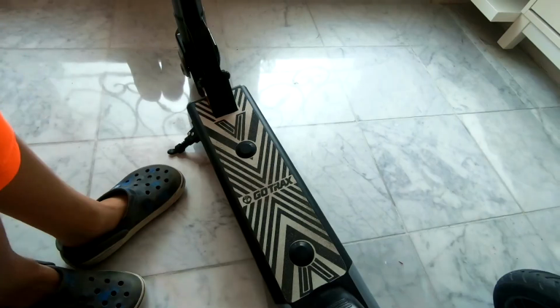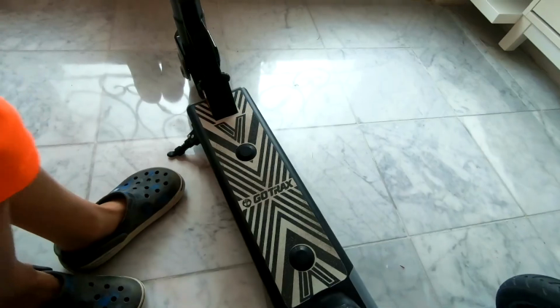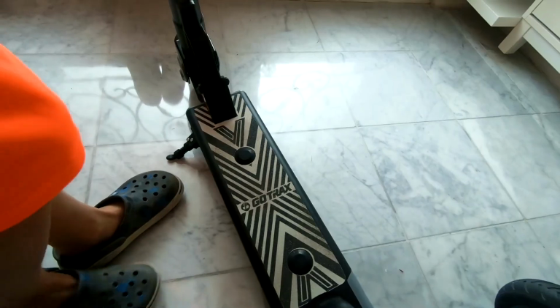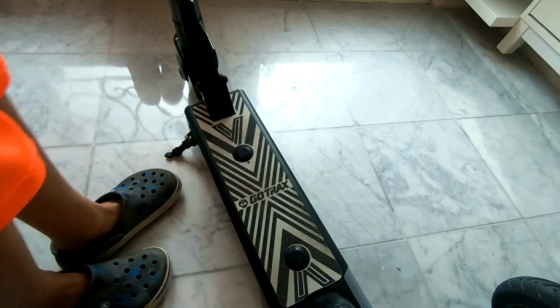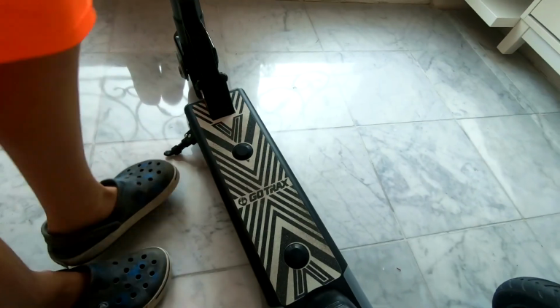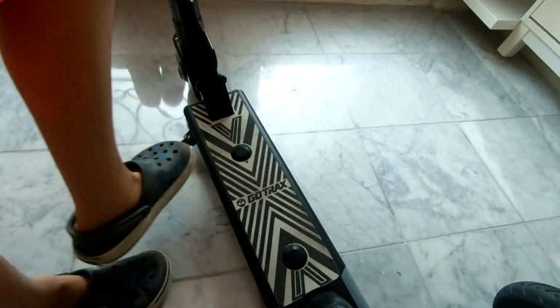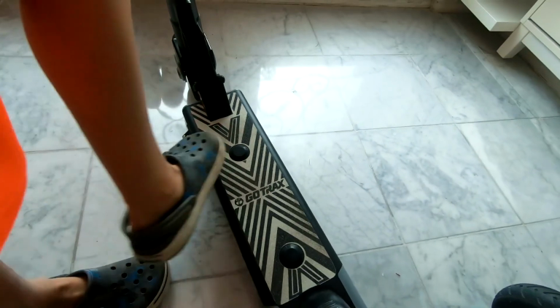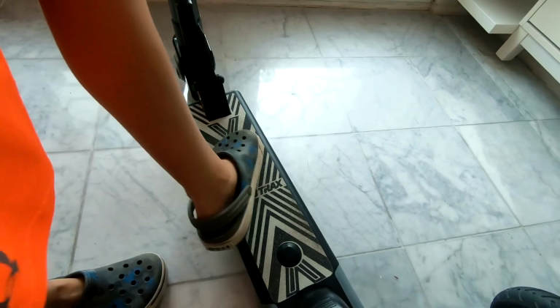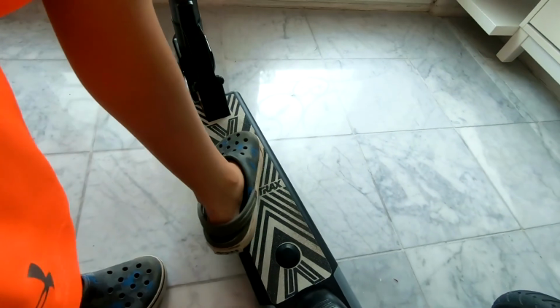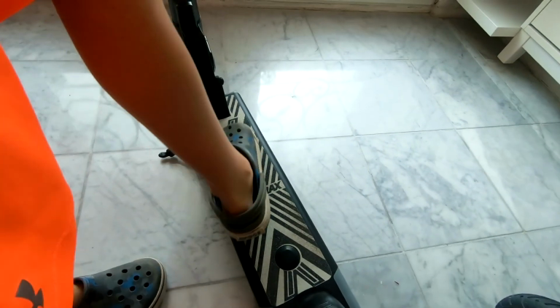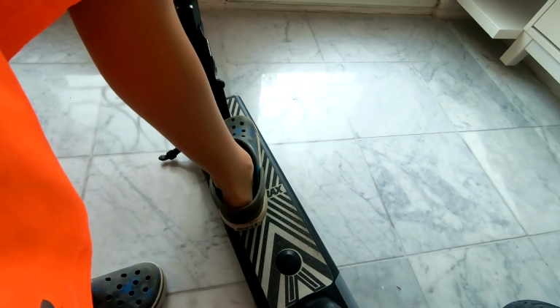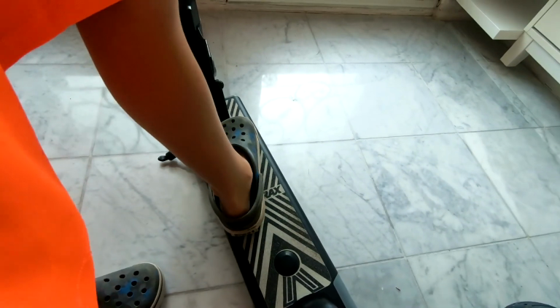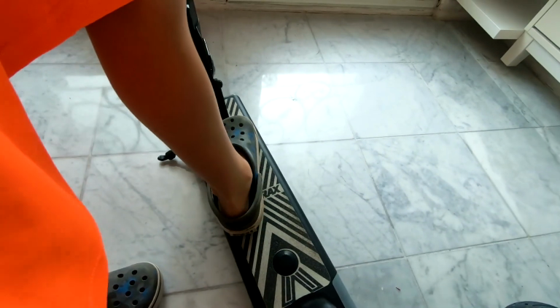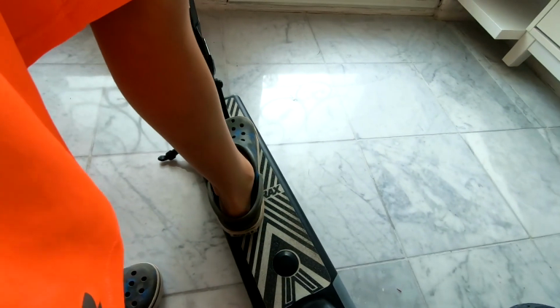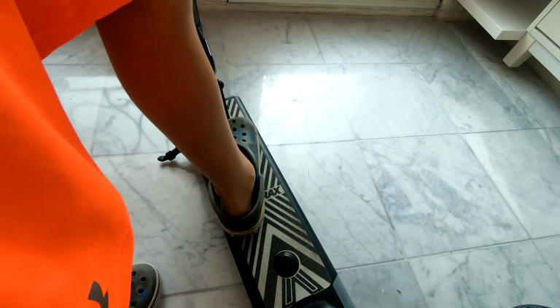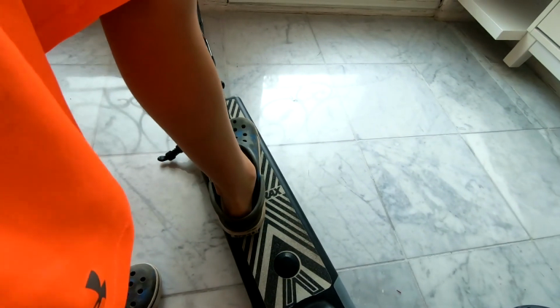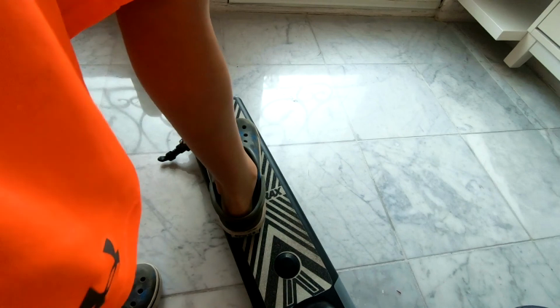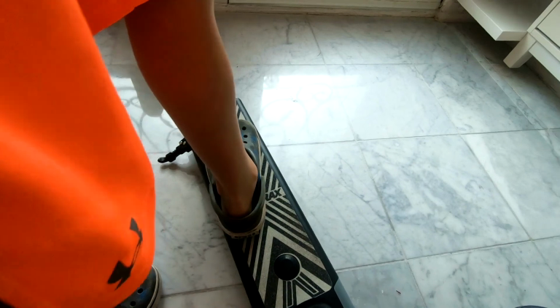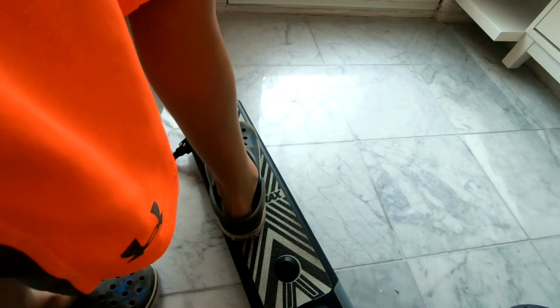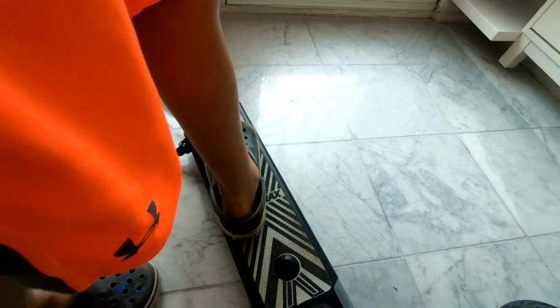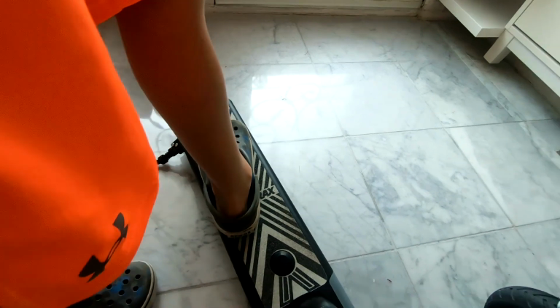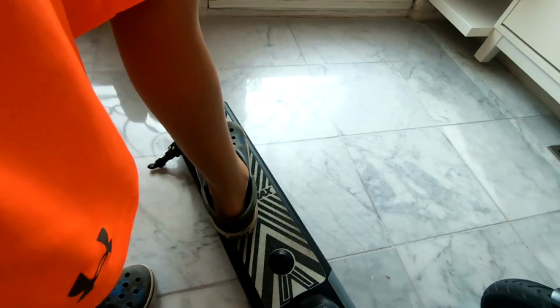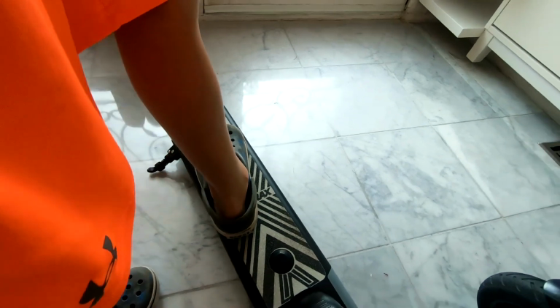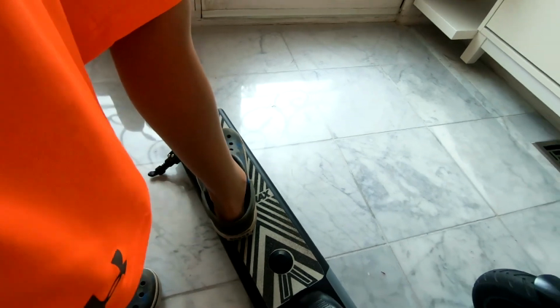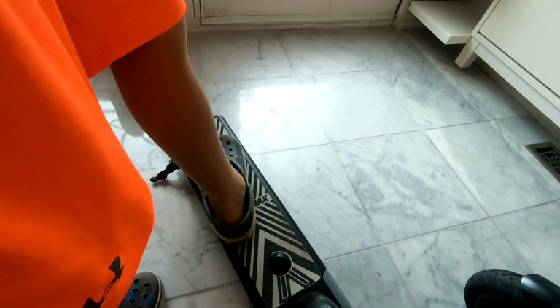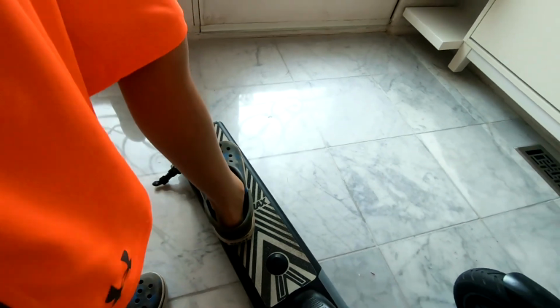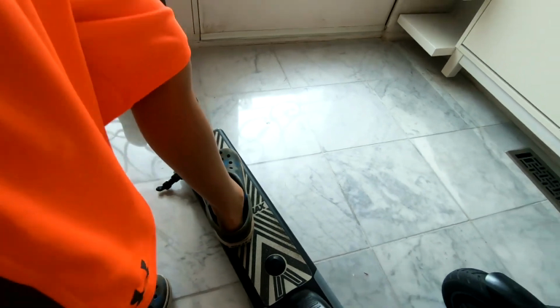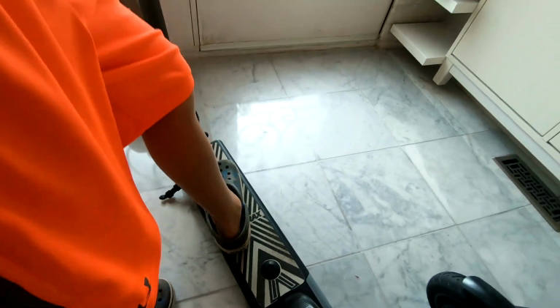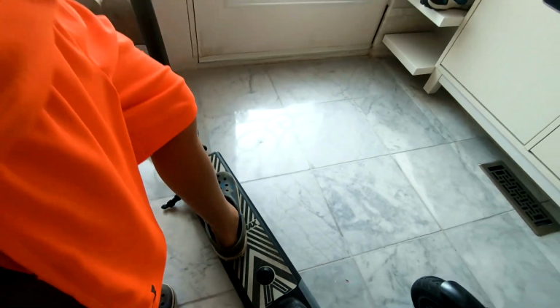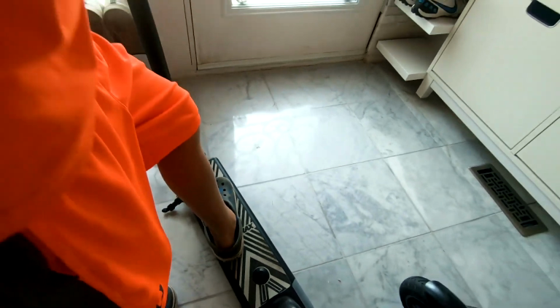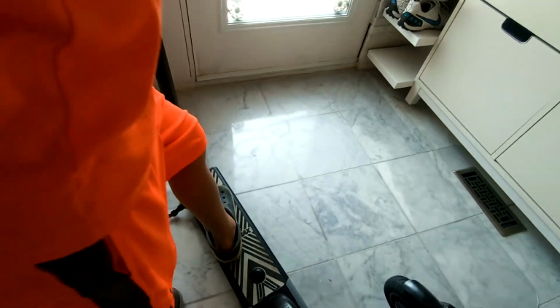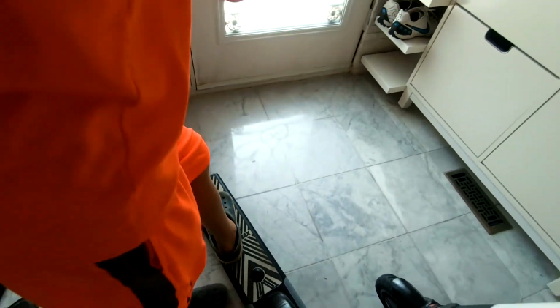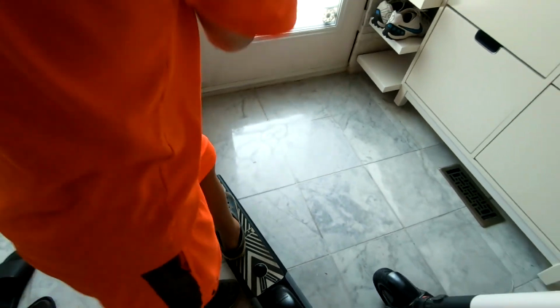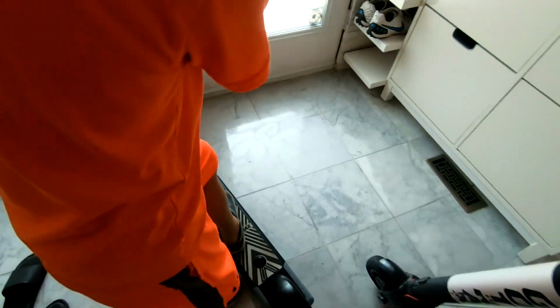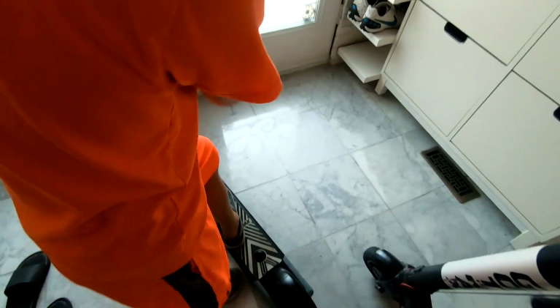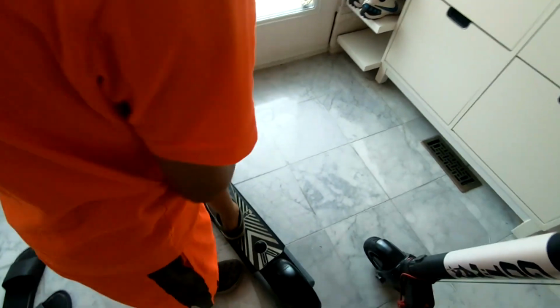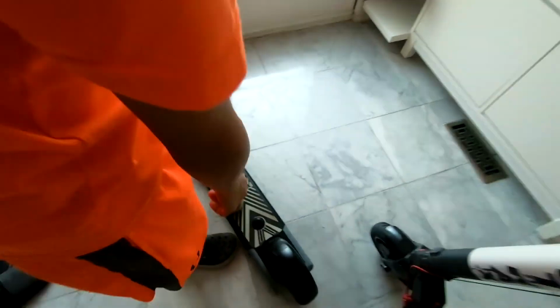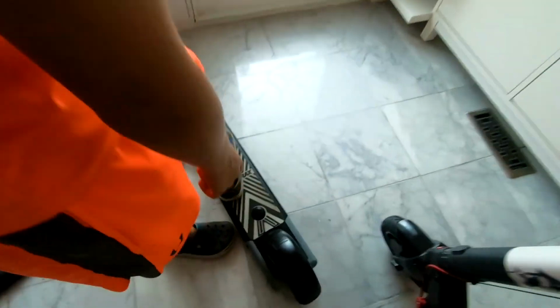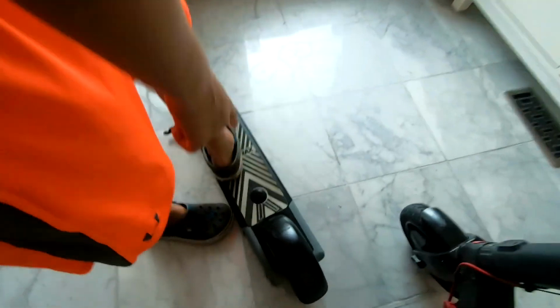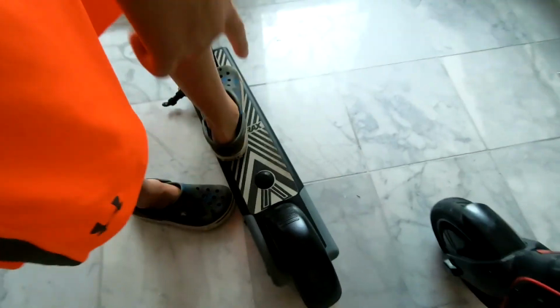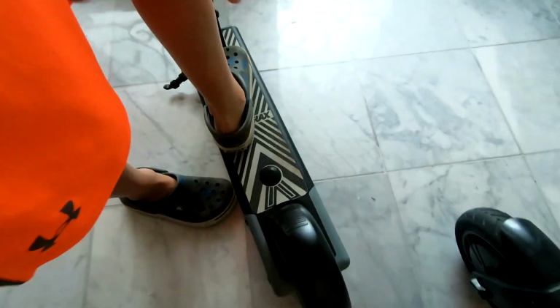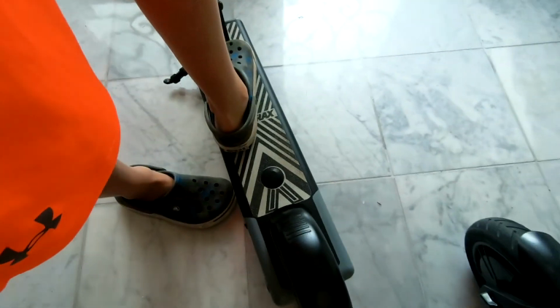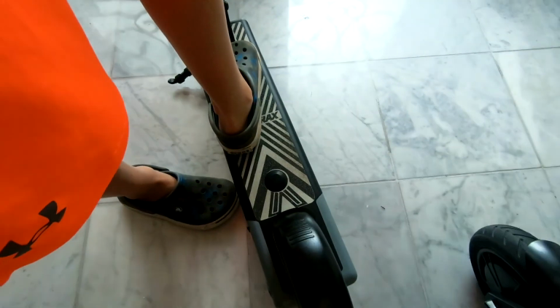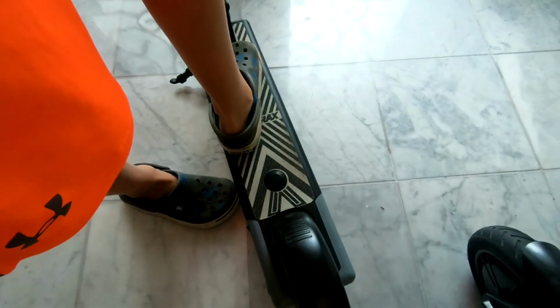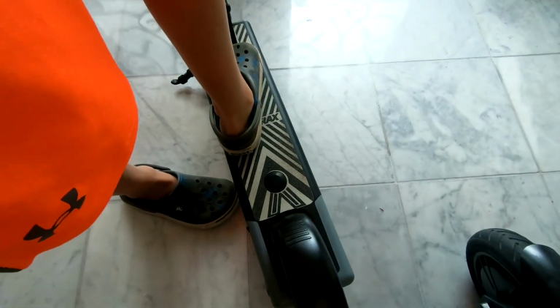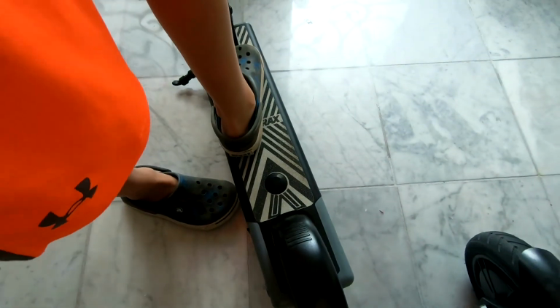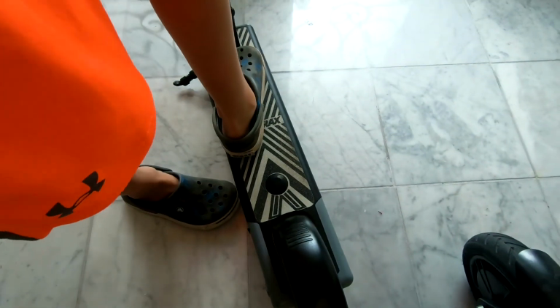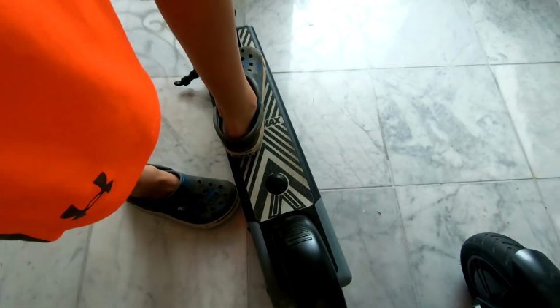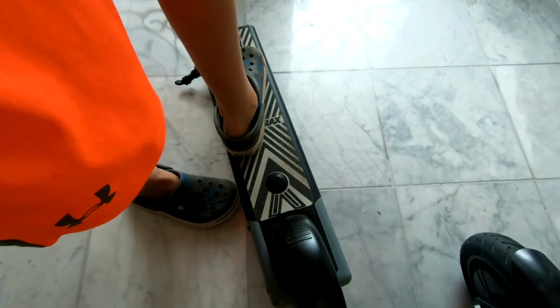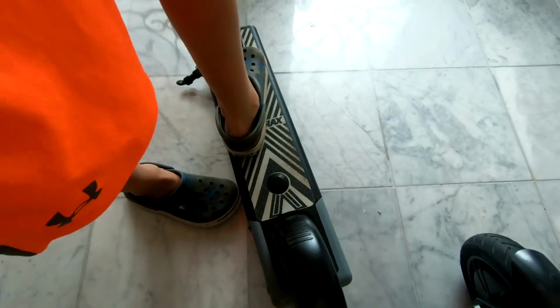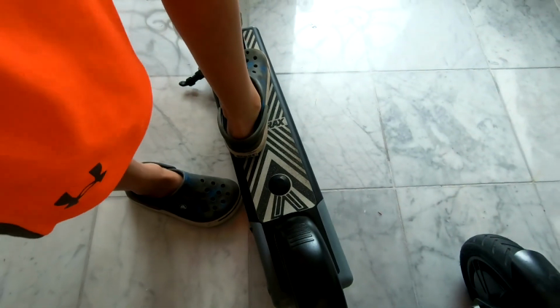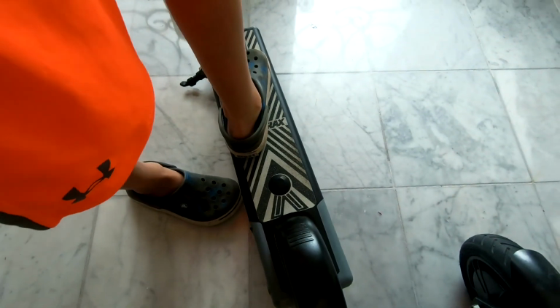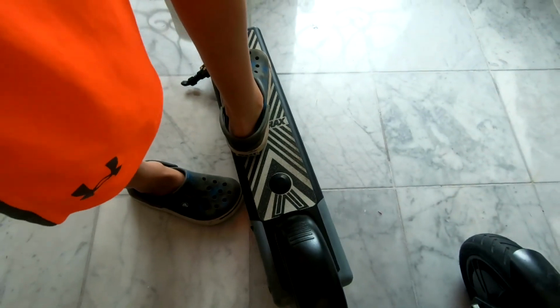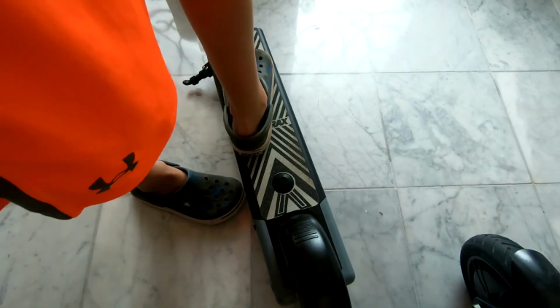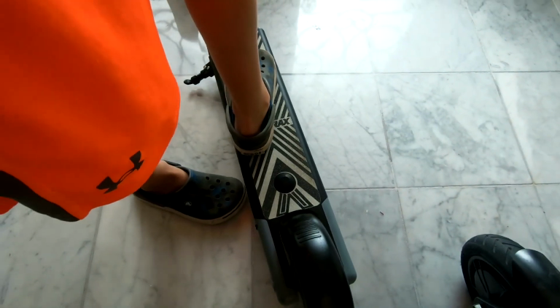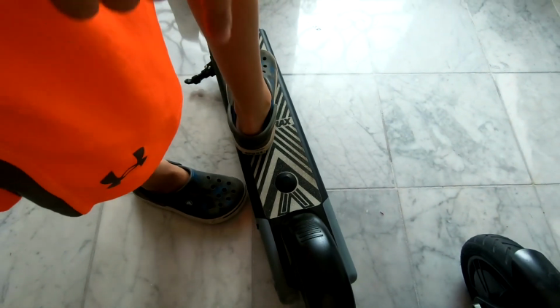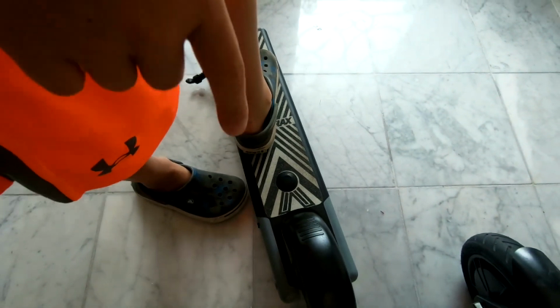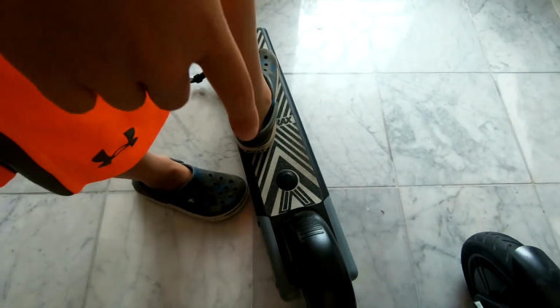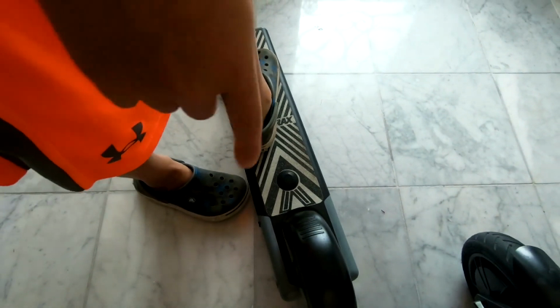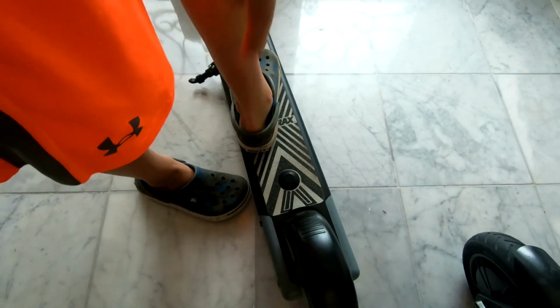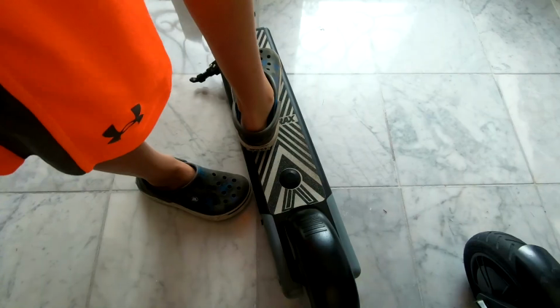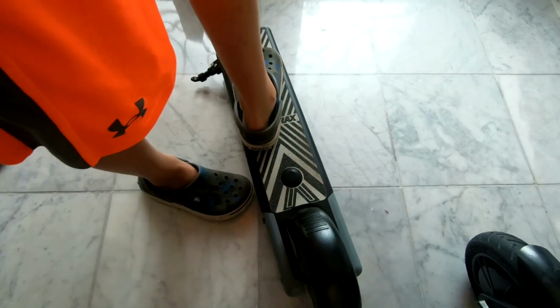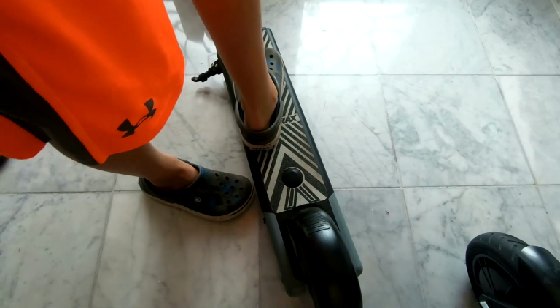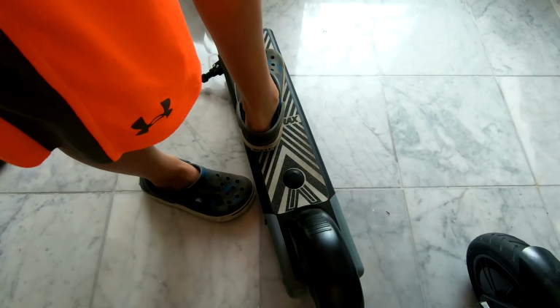This footpad you always have to stand on if you want it to be on, and you have to stand on both while it's moving for it to move by itself.